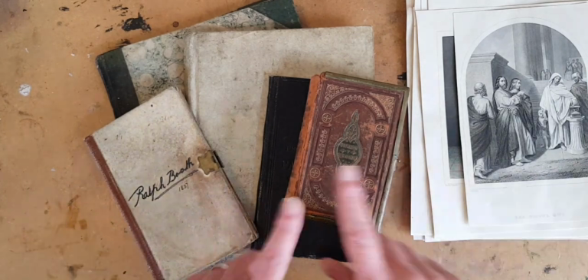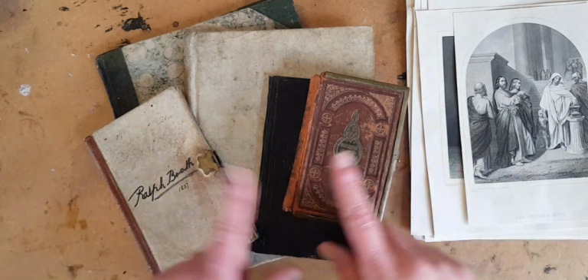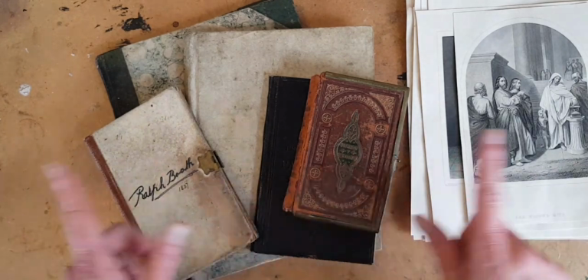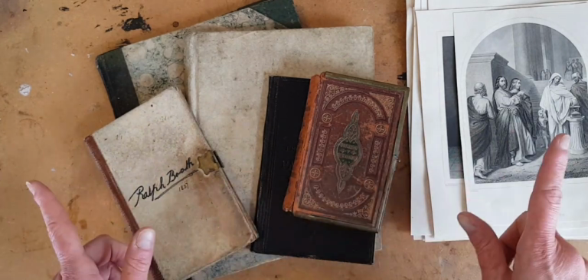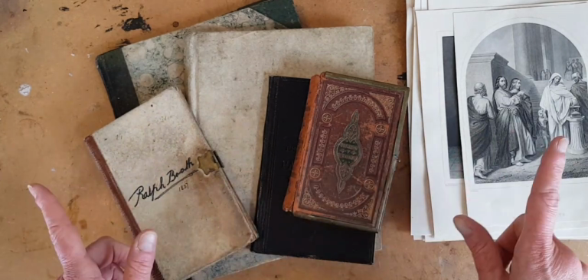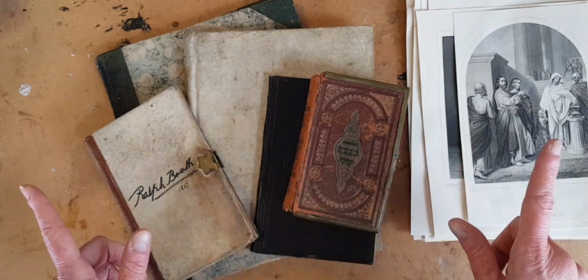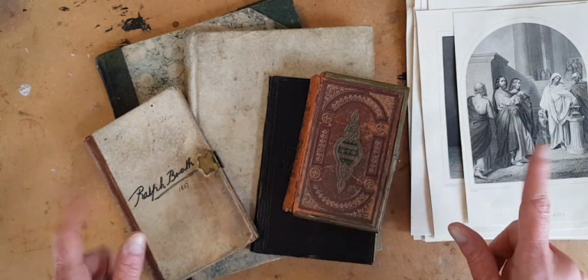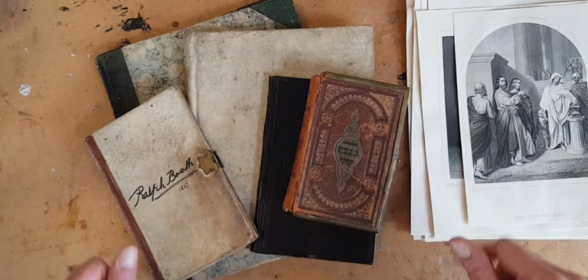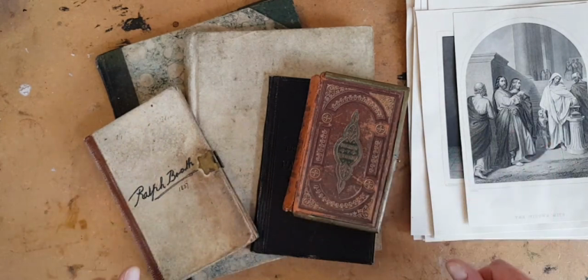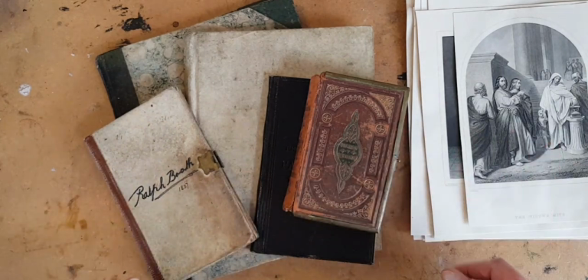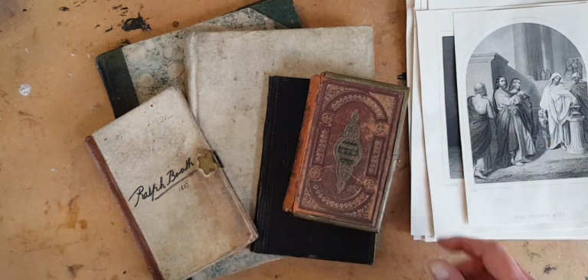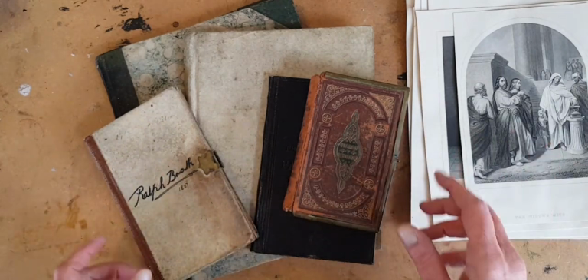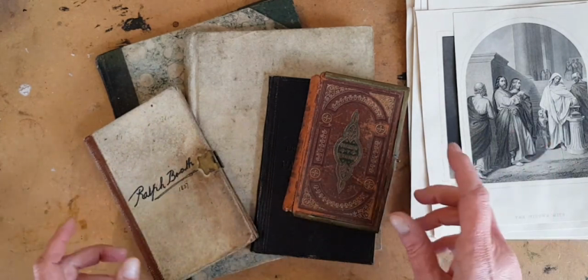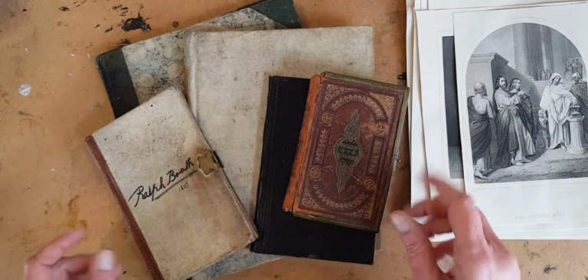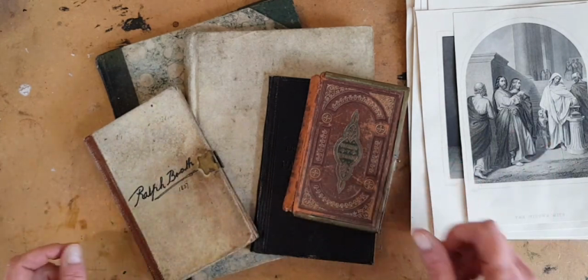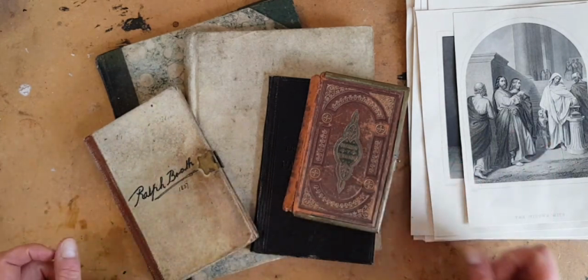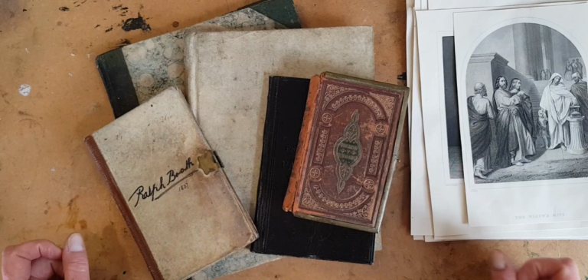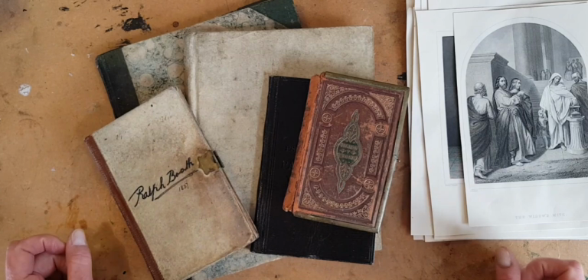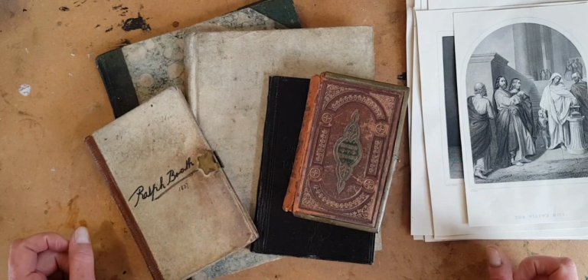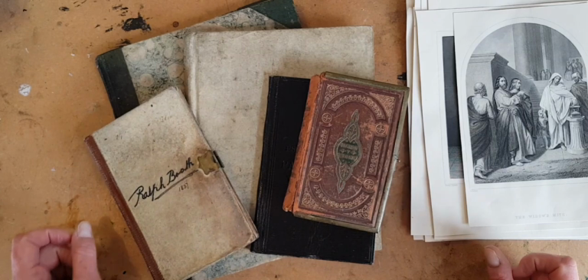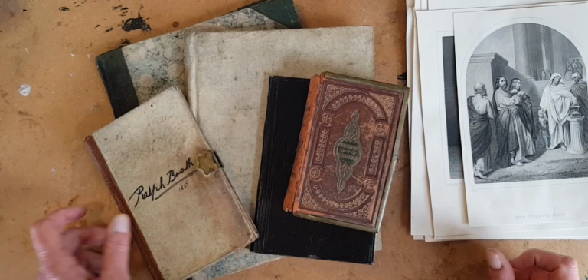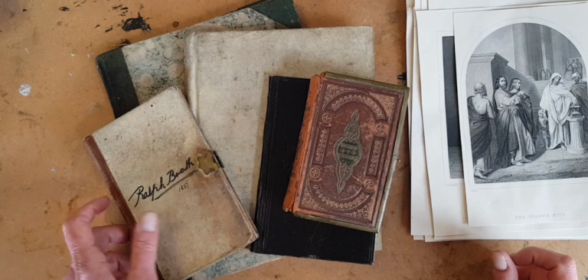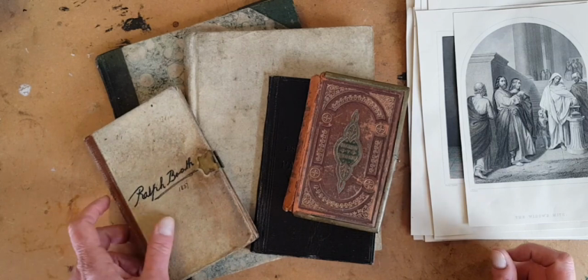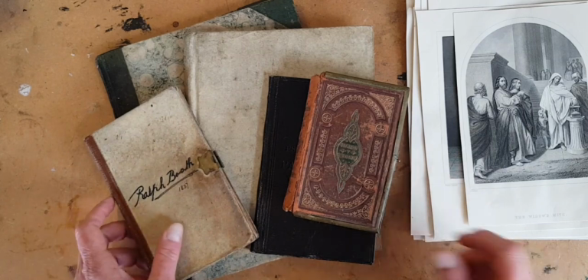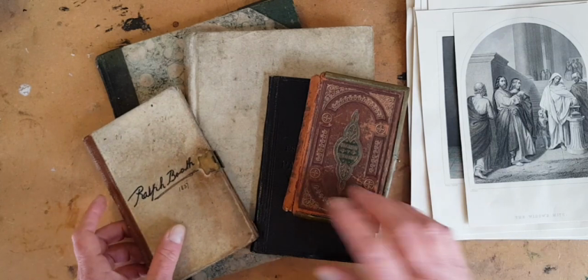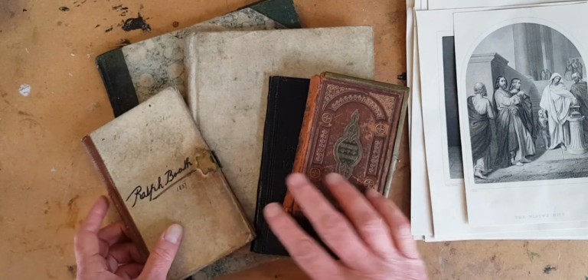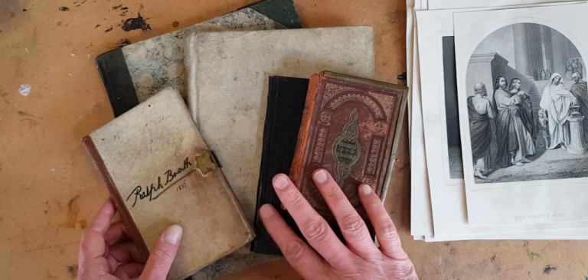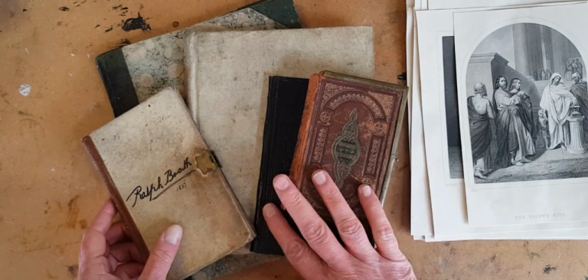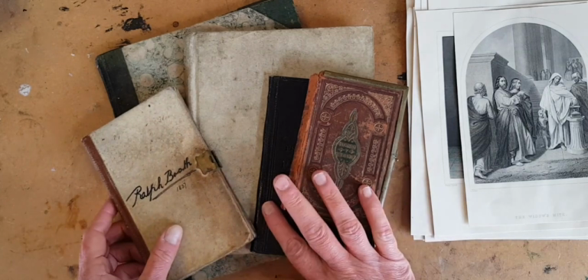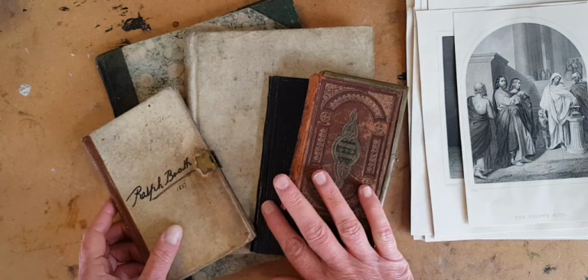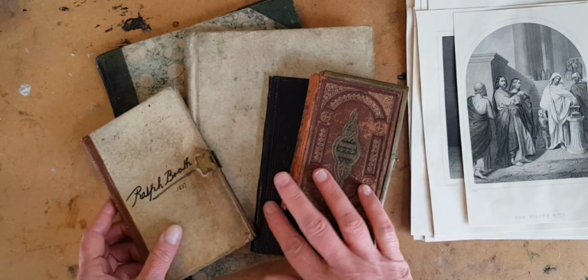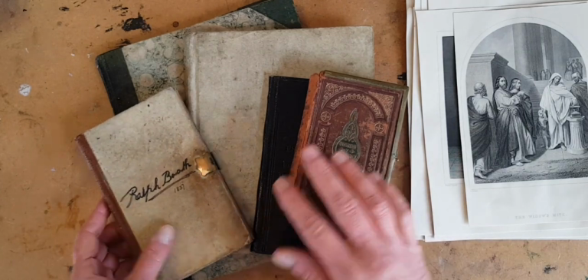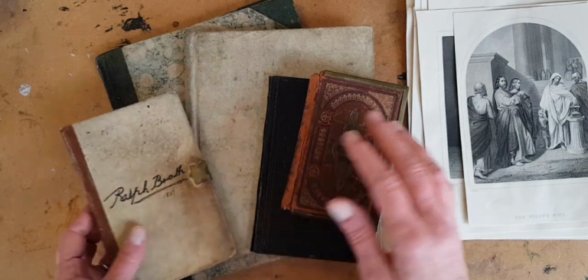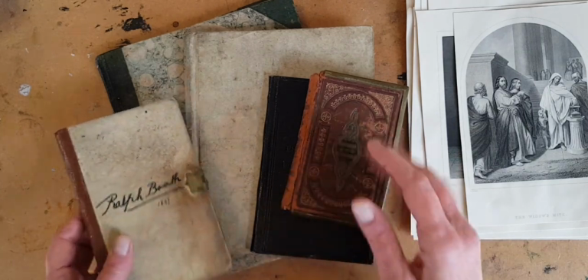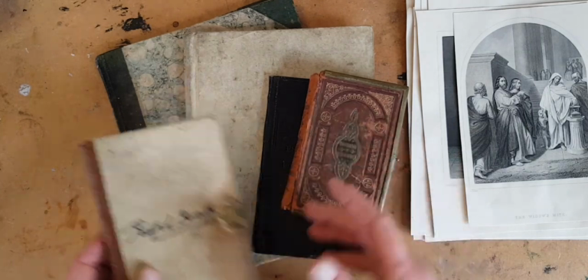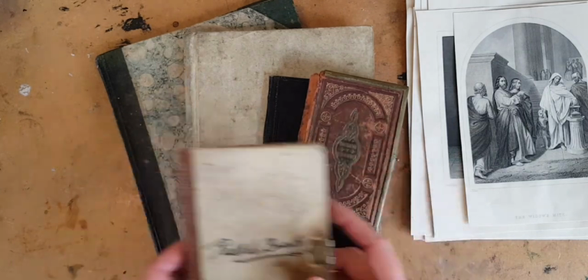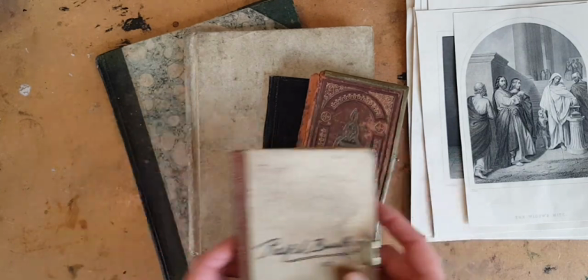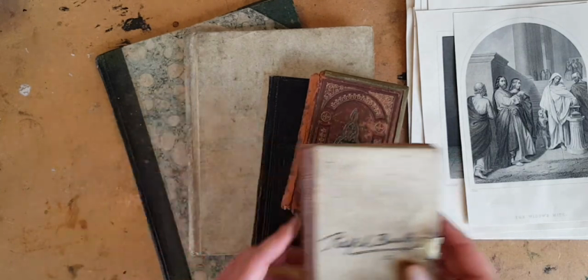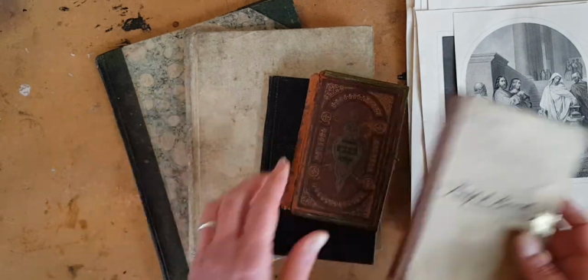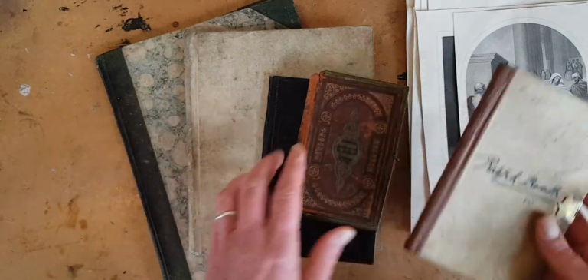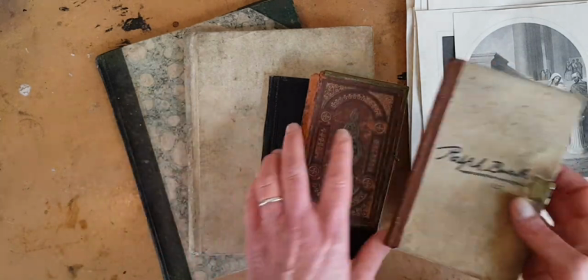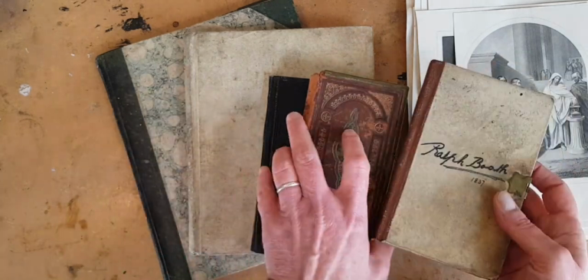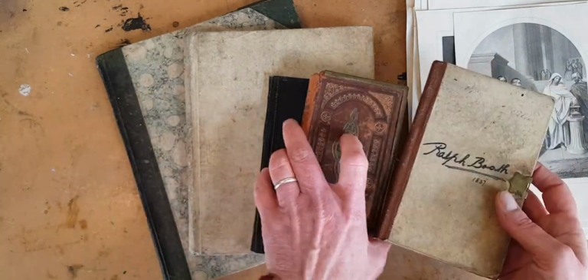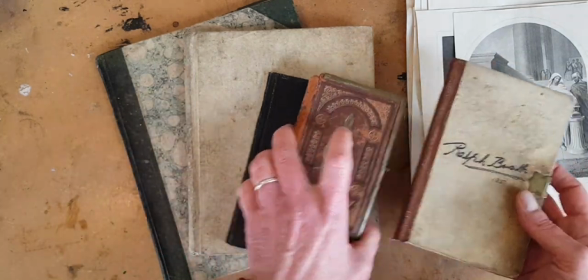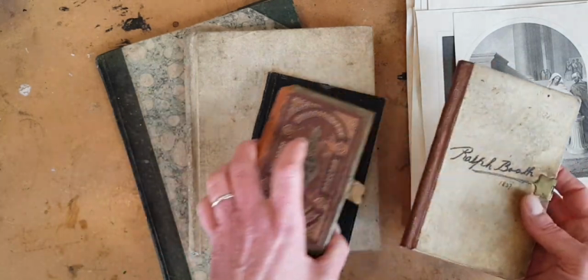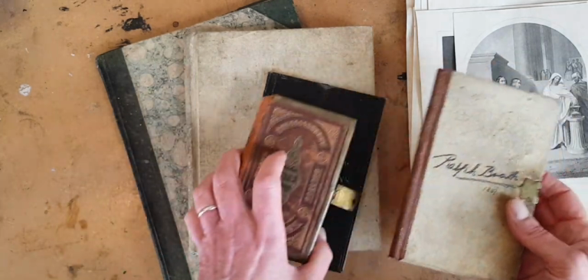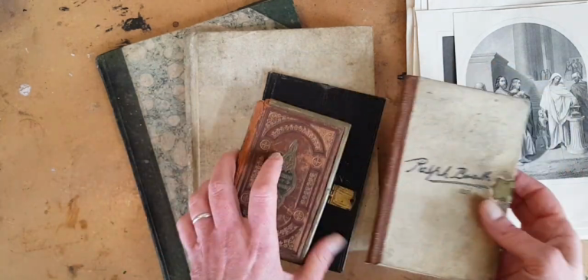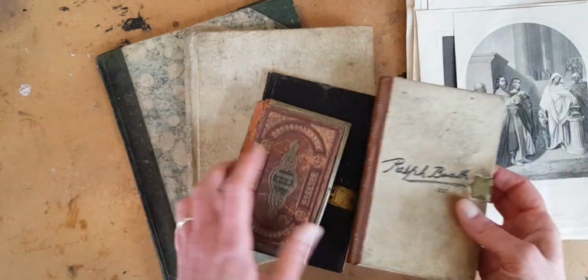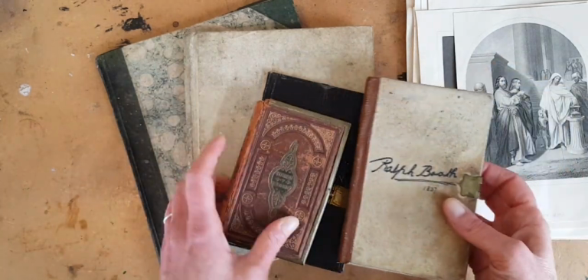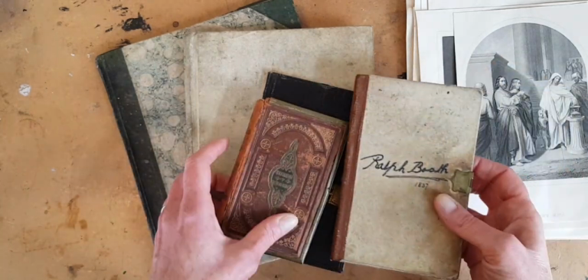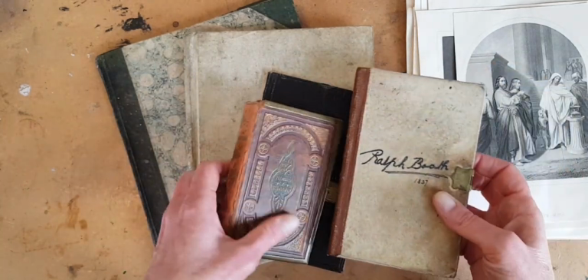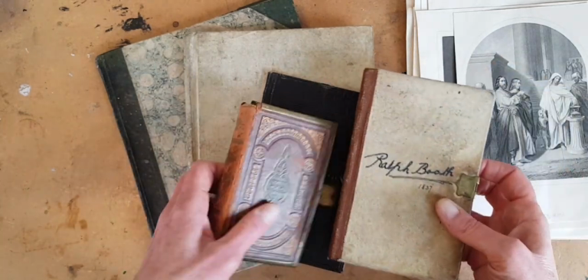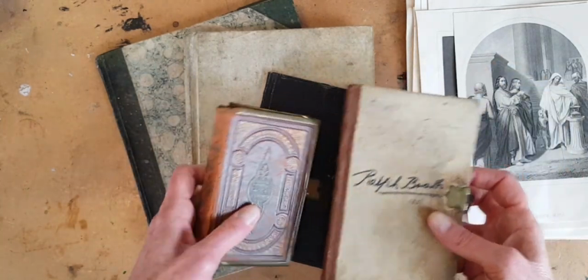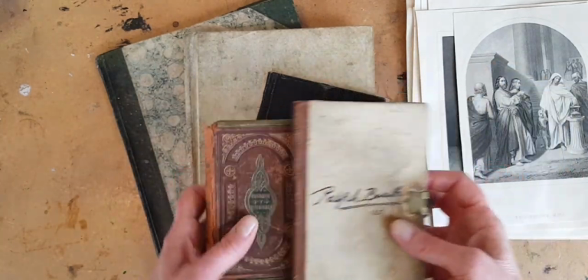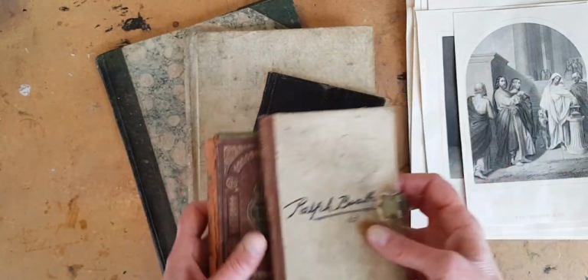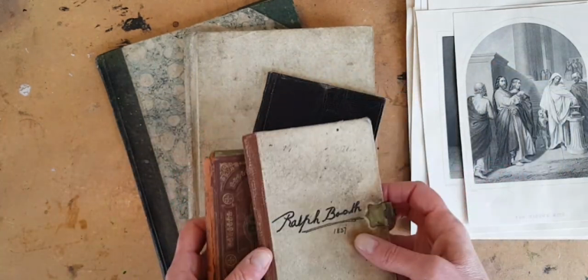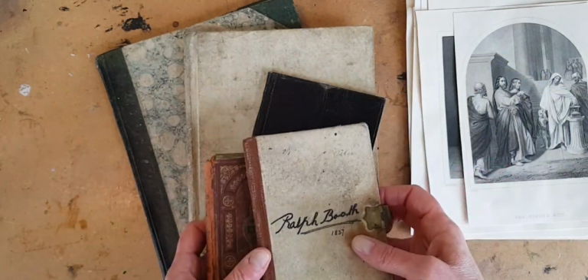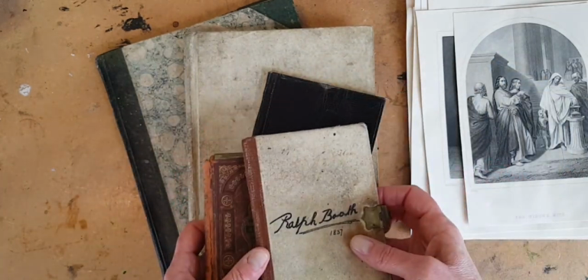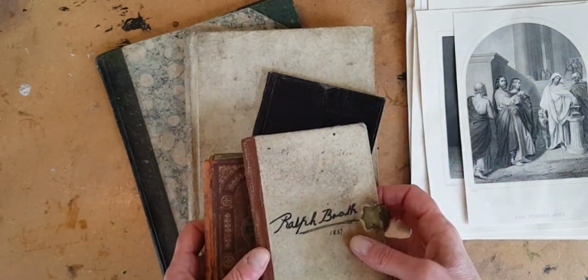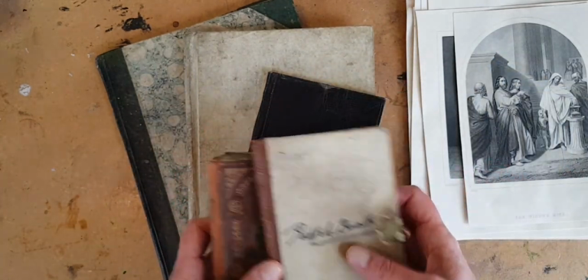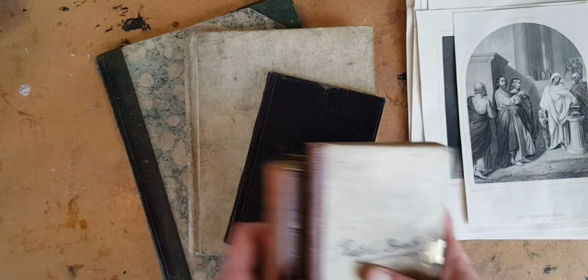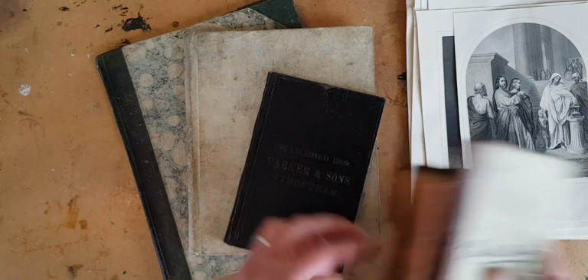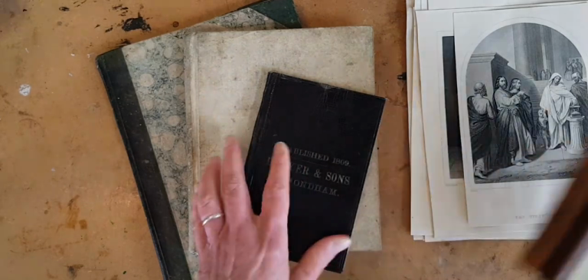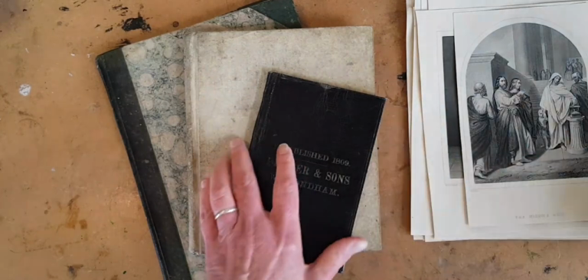Not a tutorial today, just some eye candy. Some vintage Book and Paper eye candy for your weekend. Nothing wrong with that.